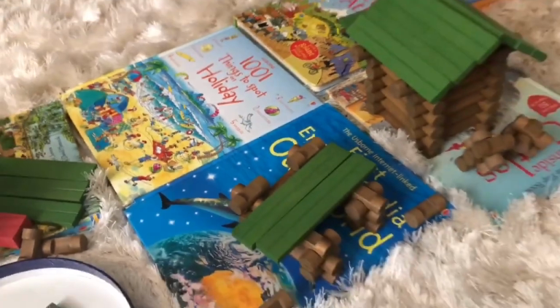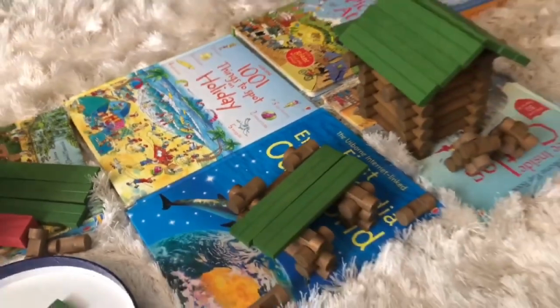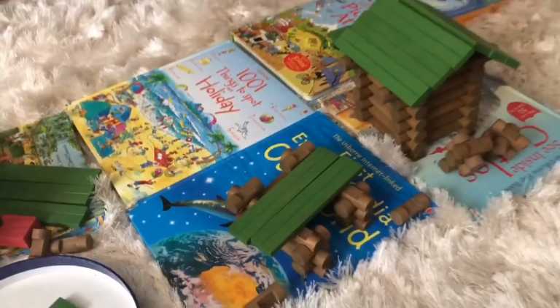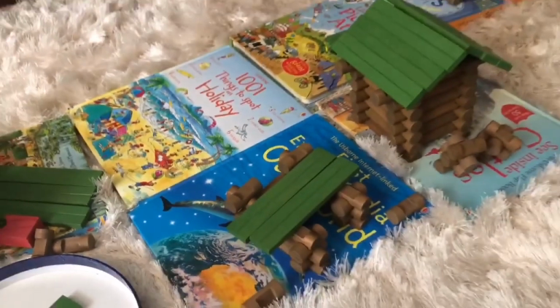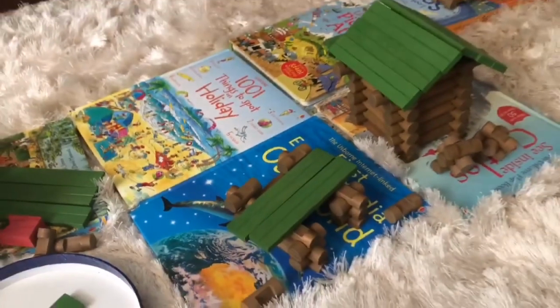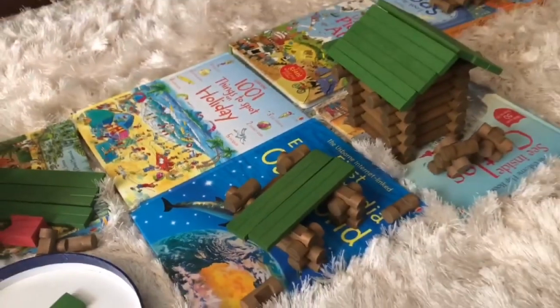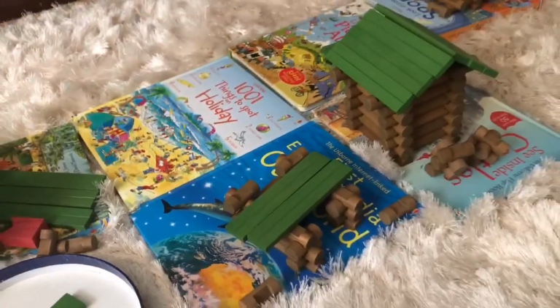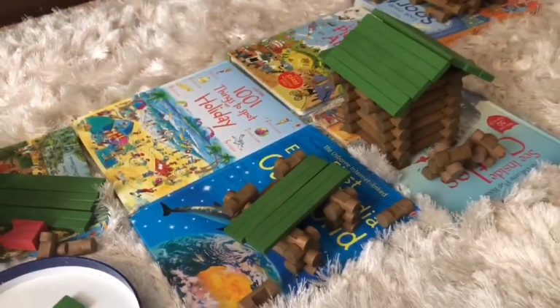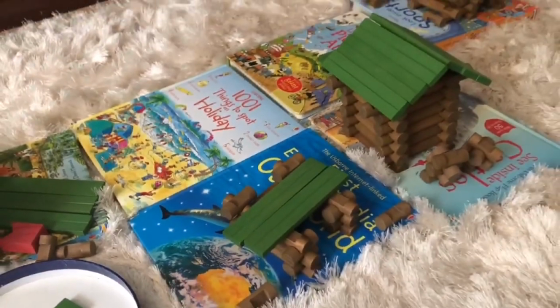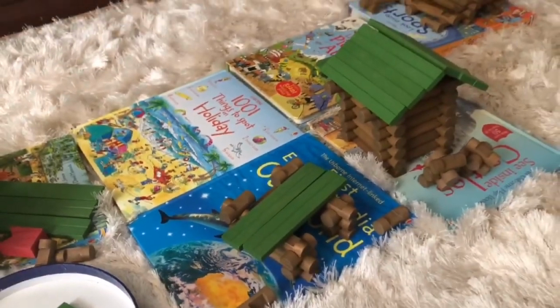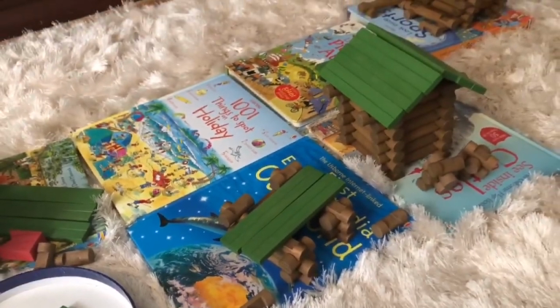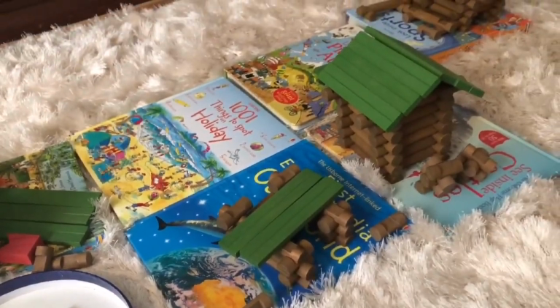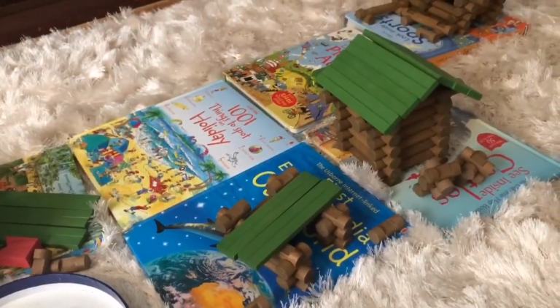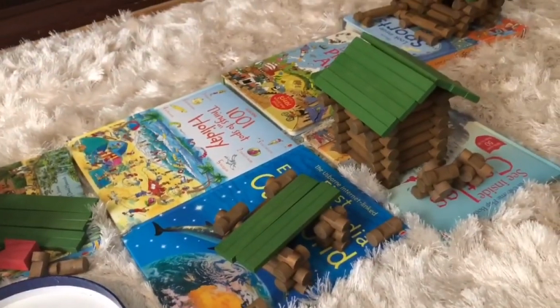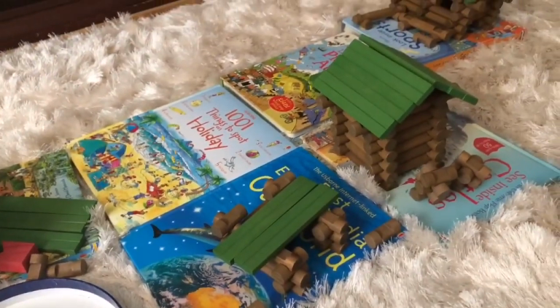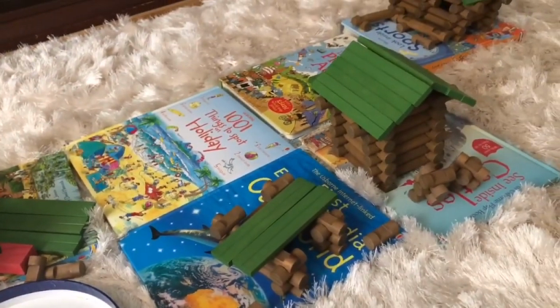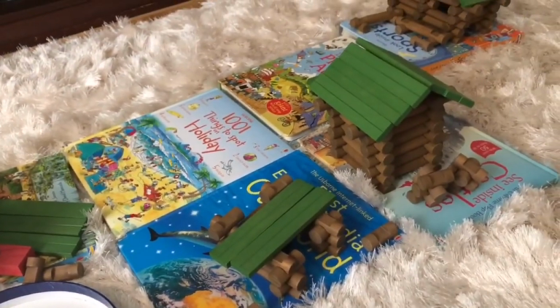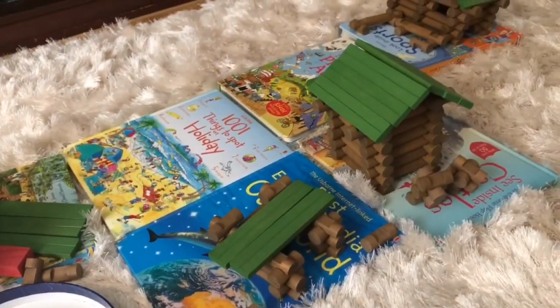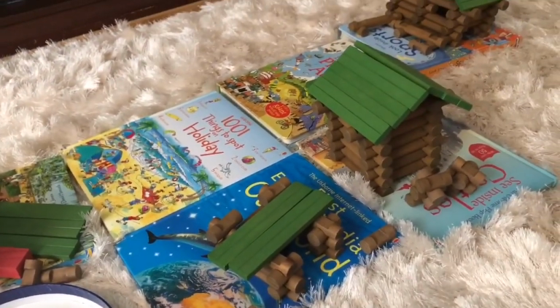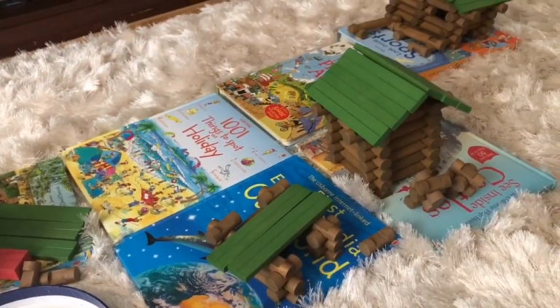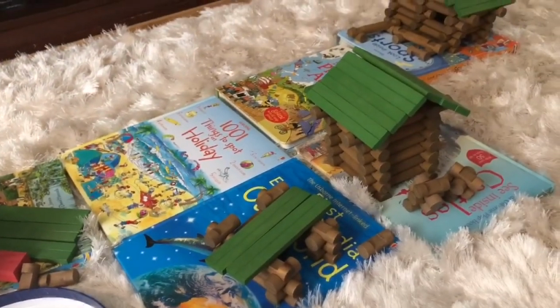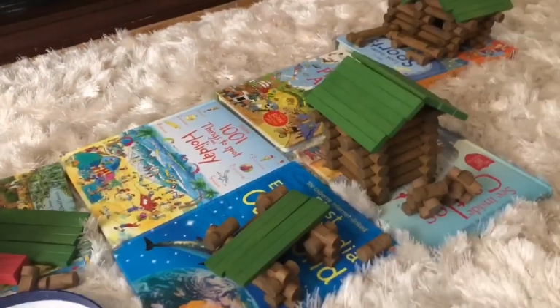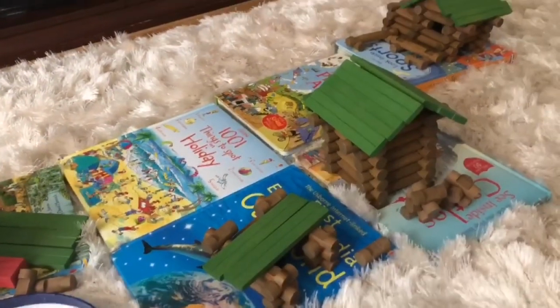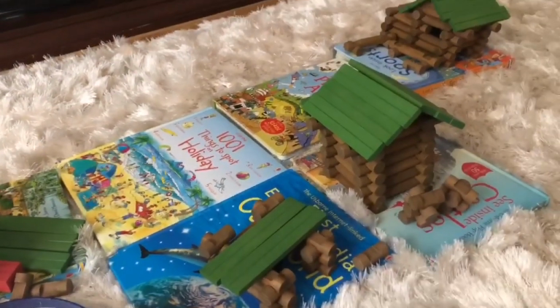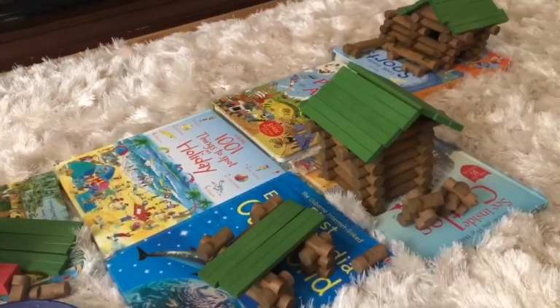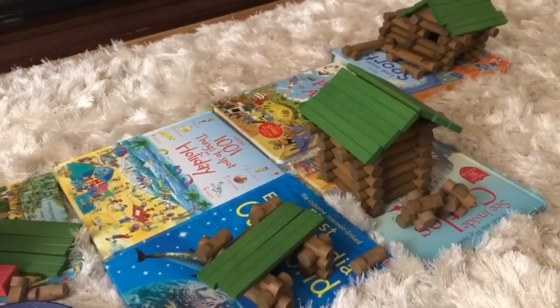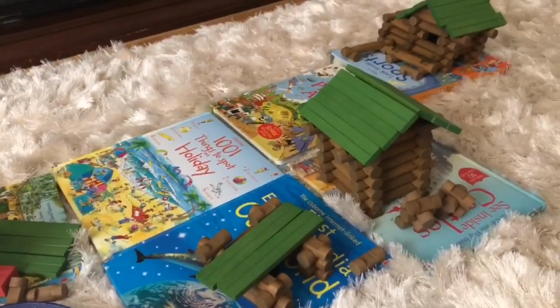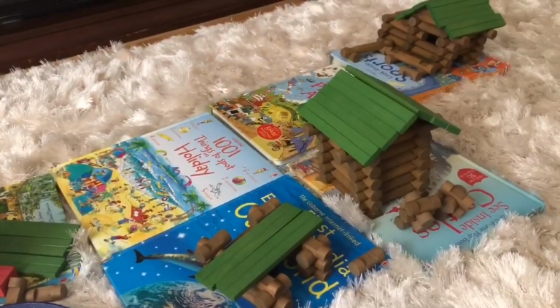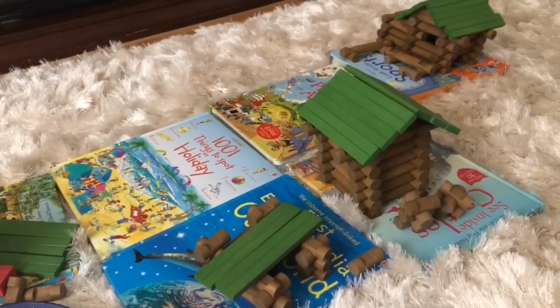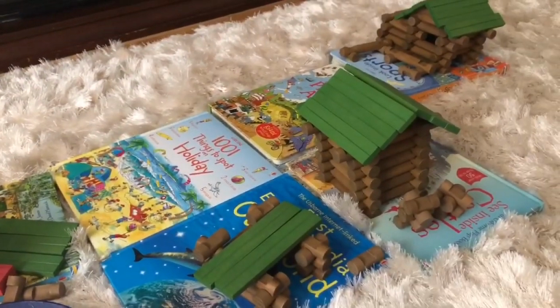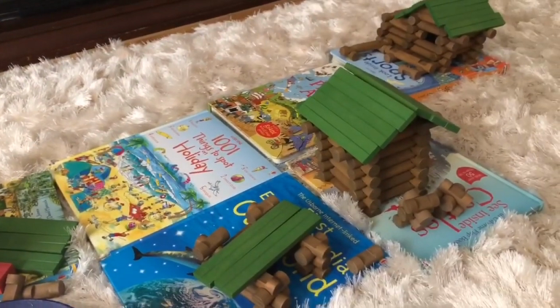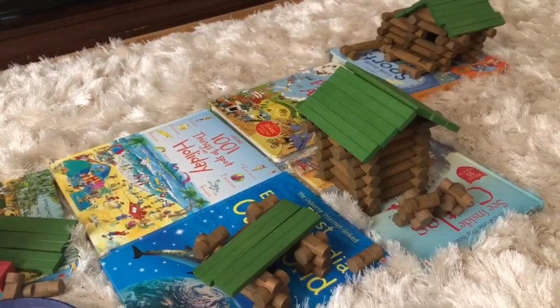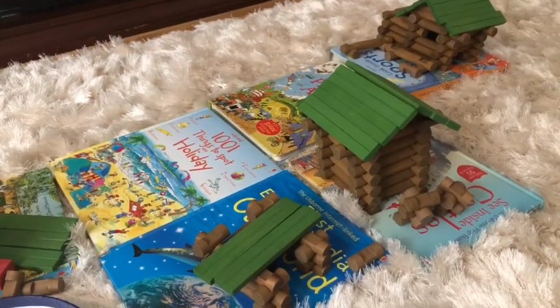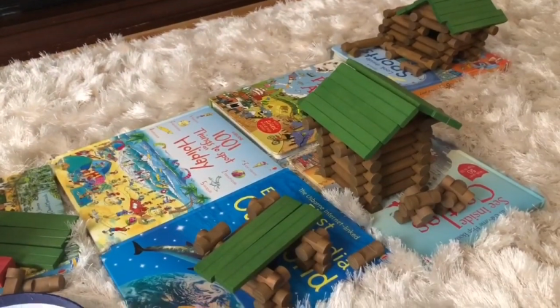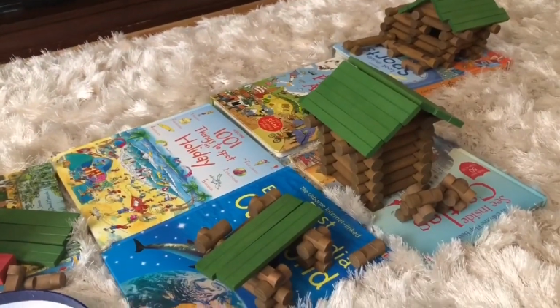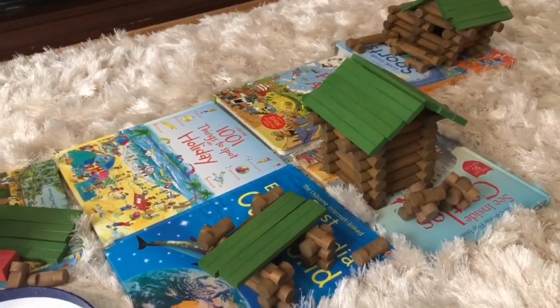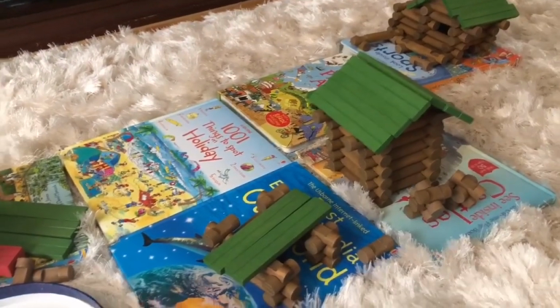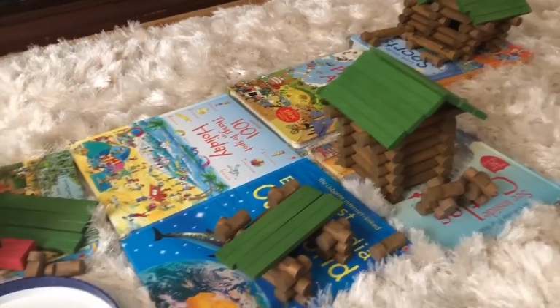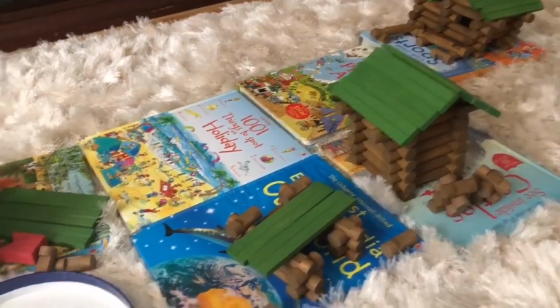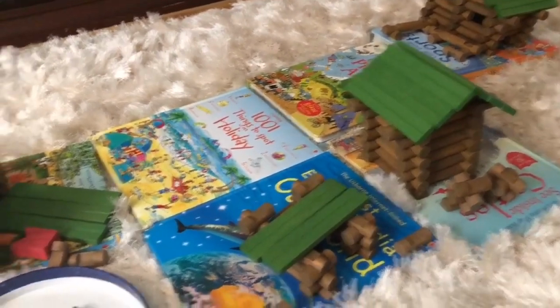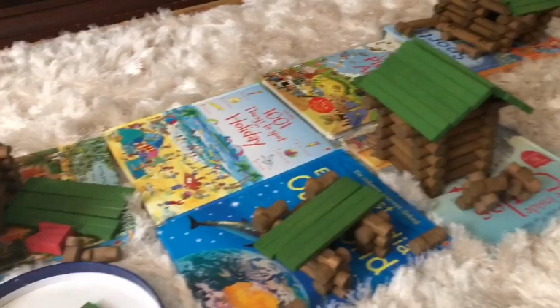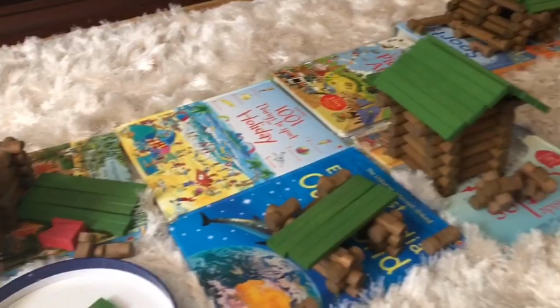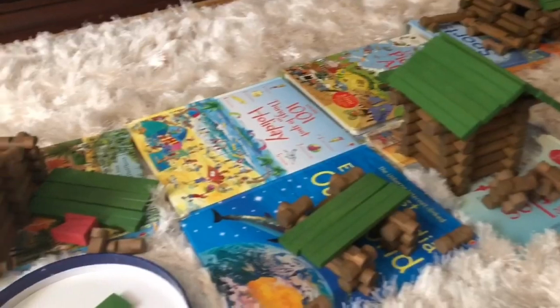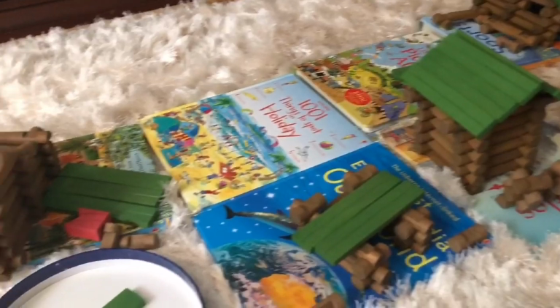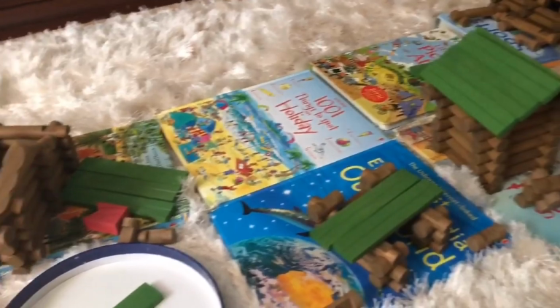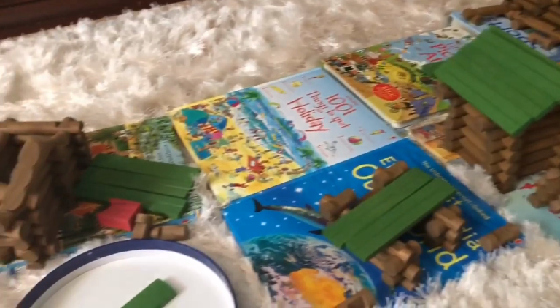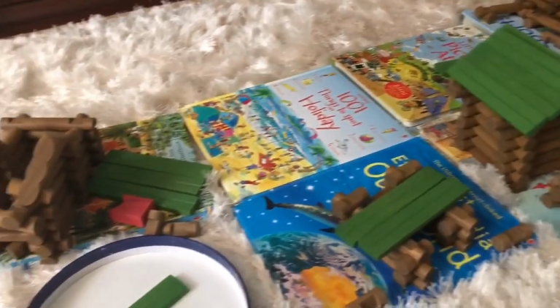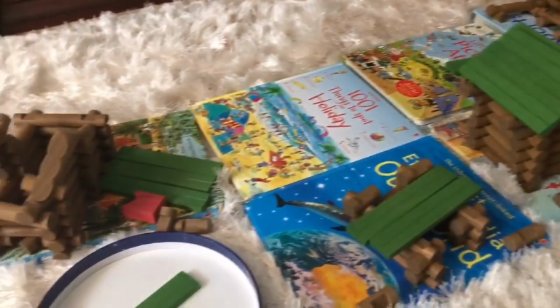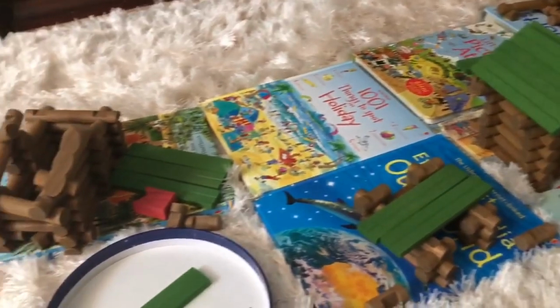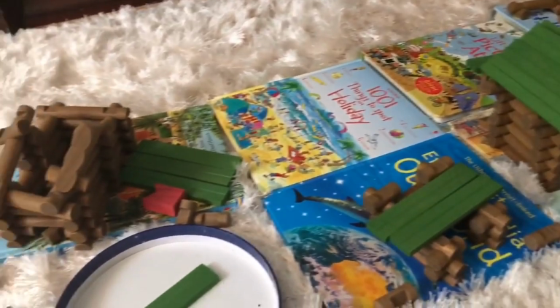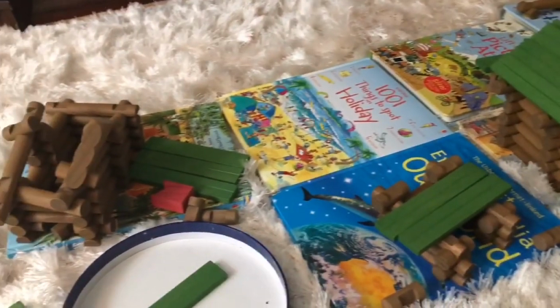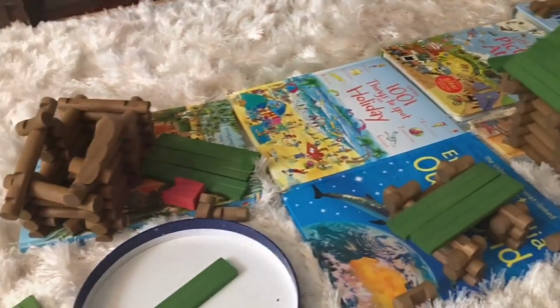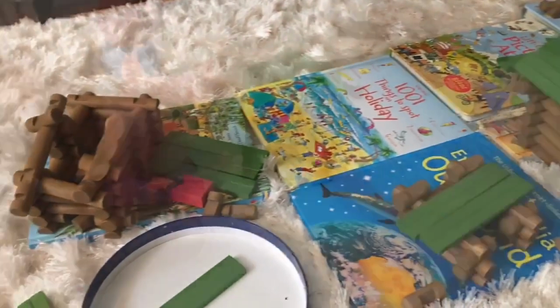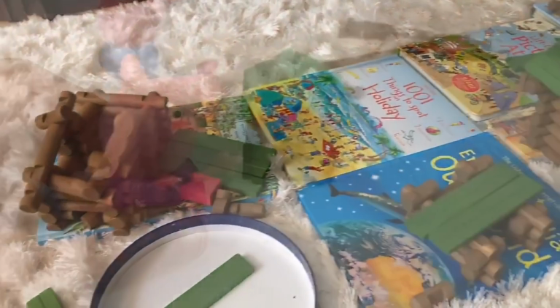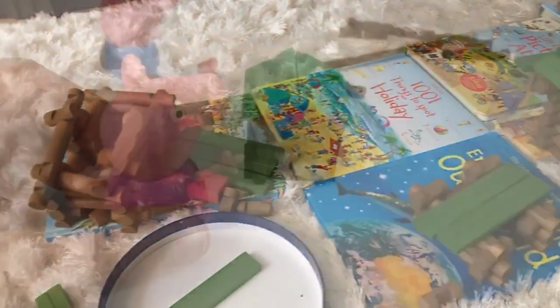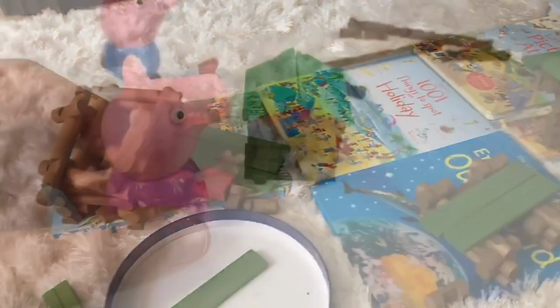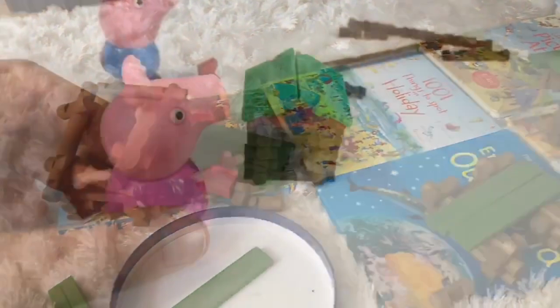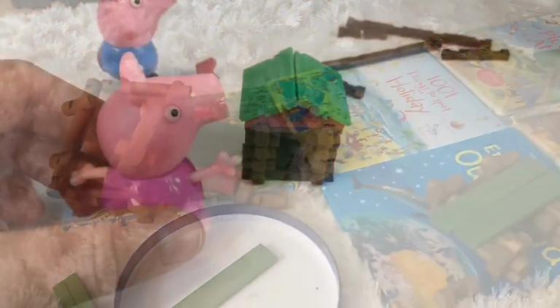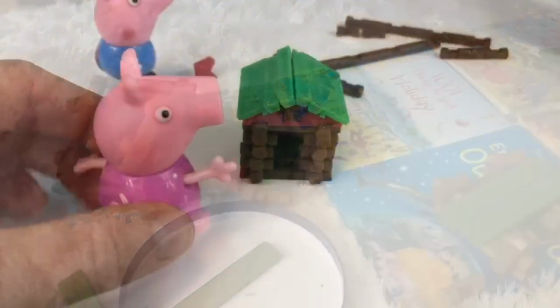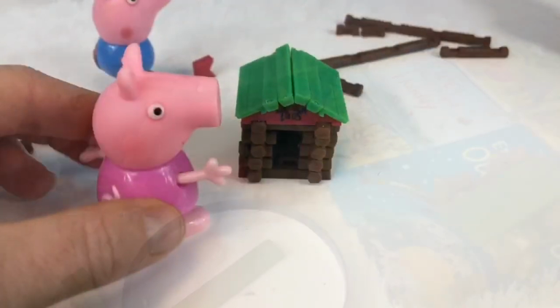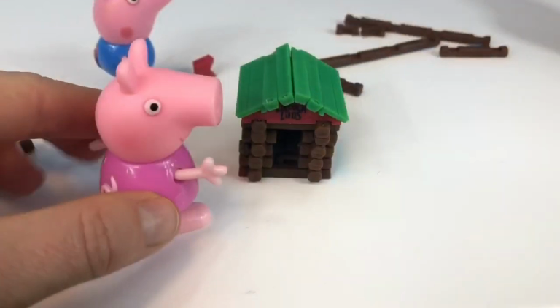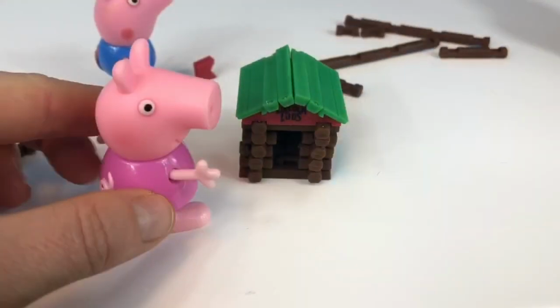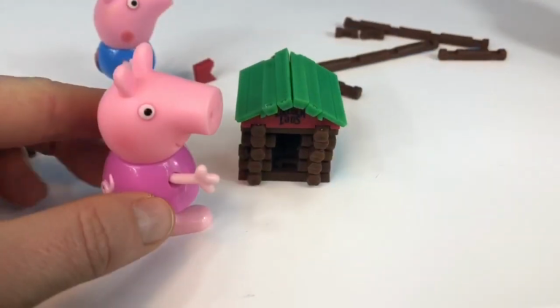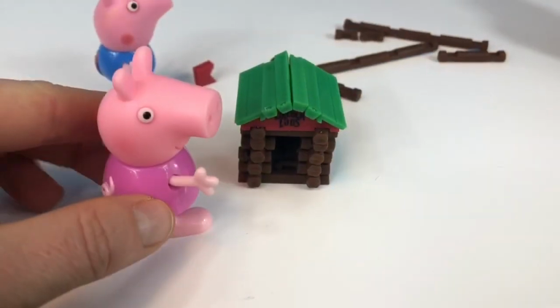I'll put the book right back where it was so the kids can play. Thank you for coming to Tiny Treasures. Please subscribe to our videos. Goodbye!